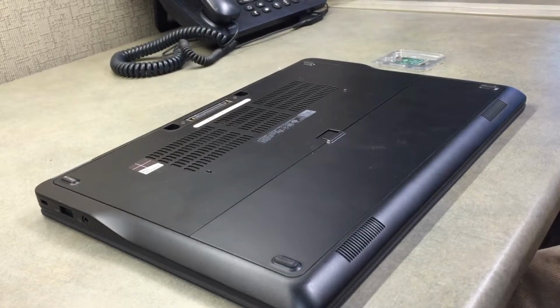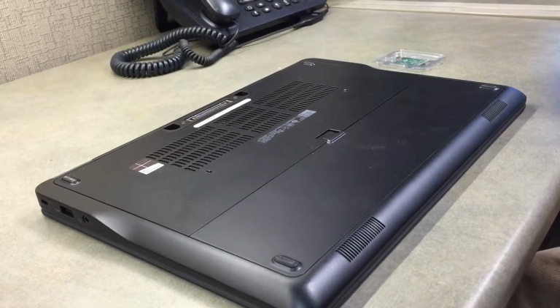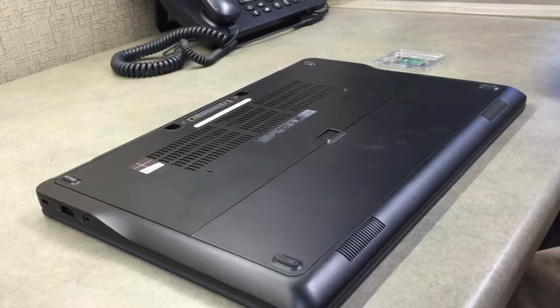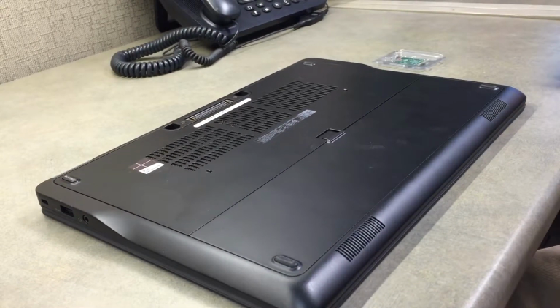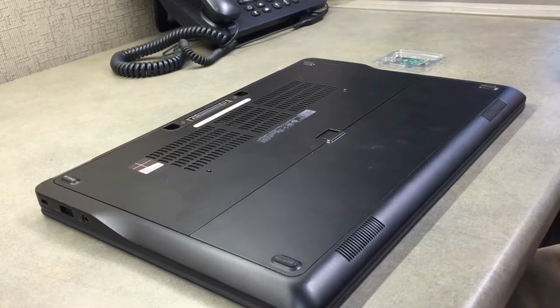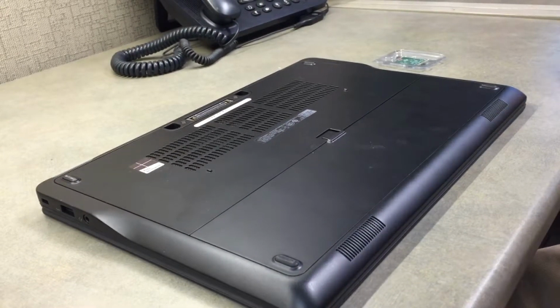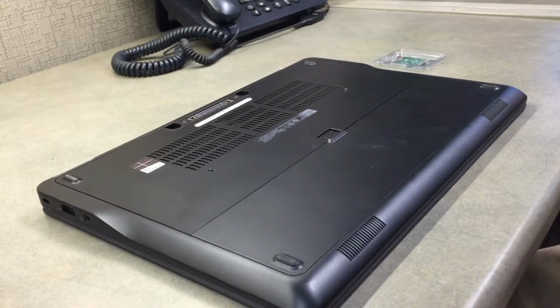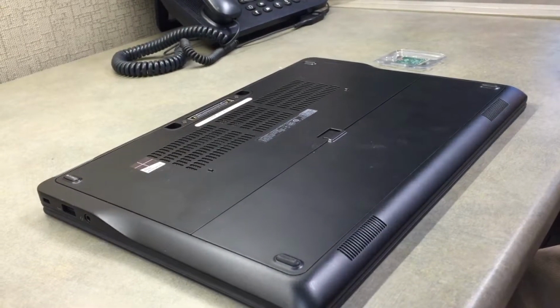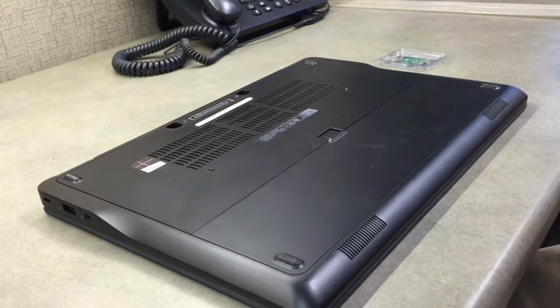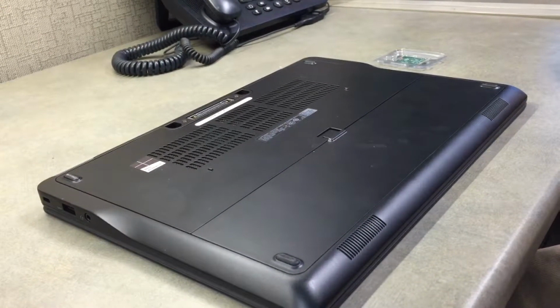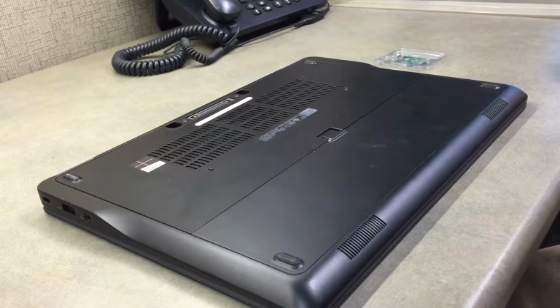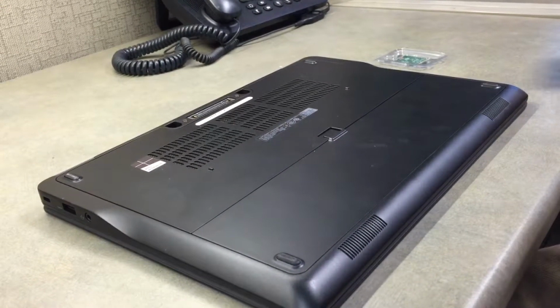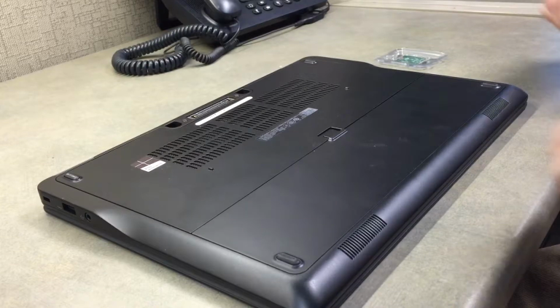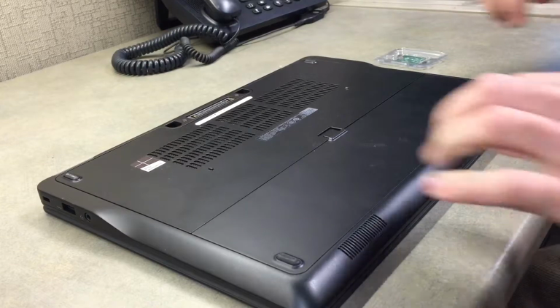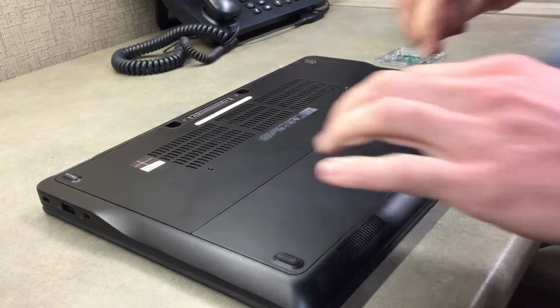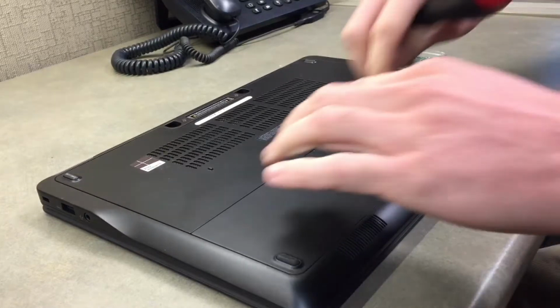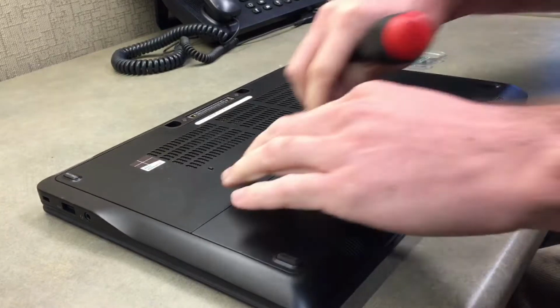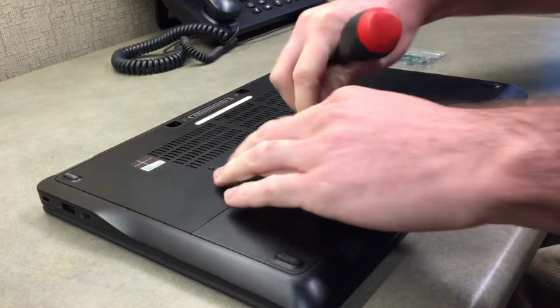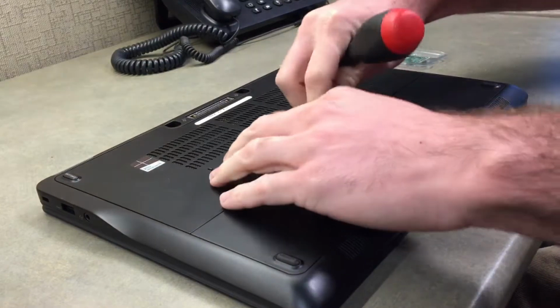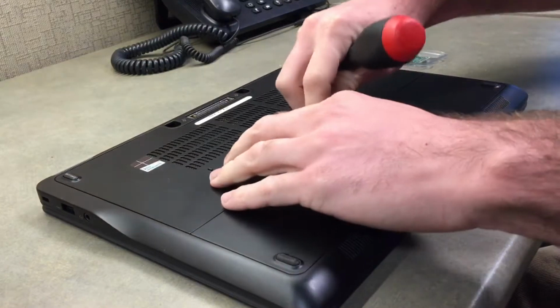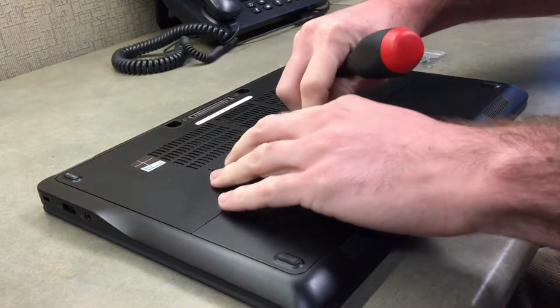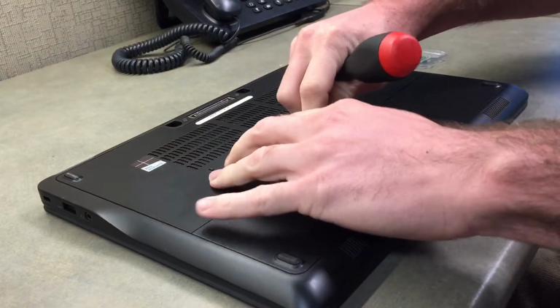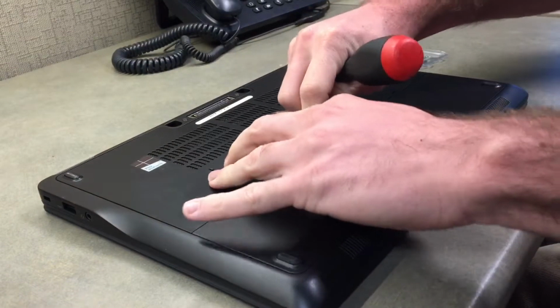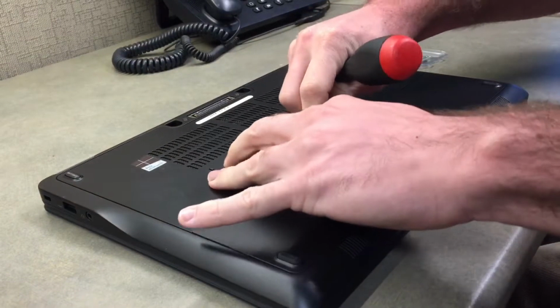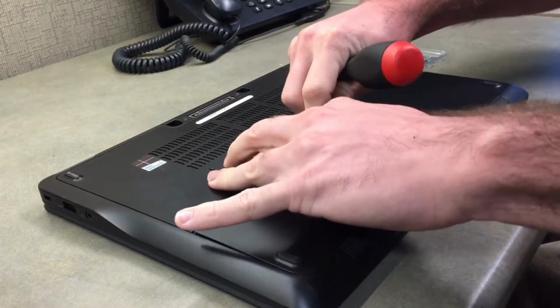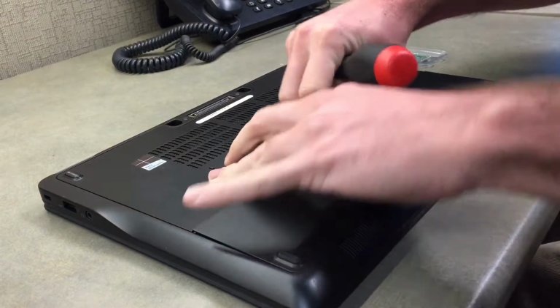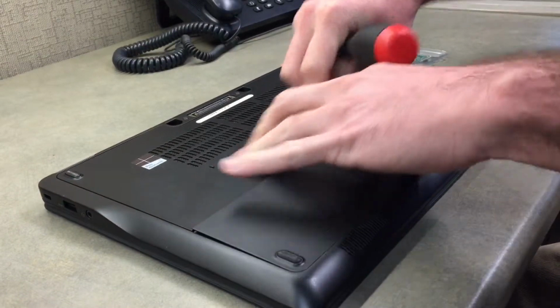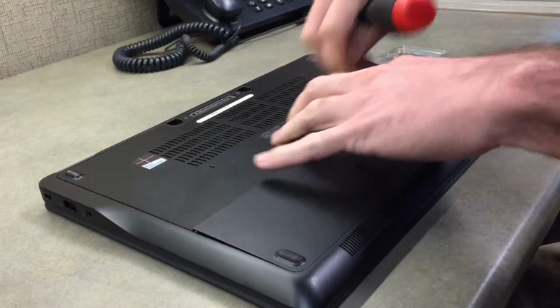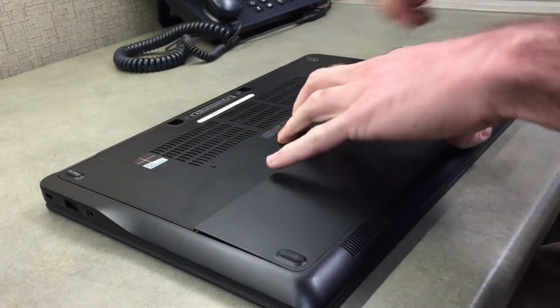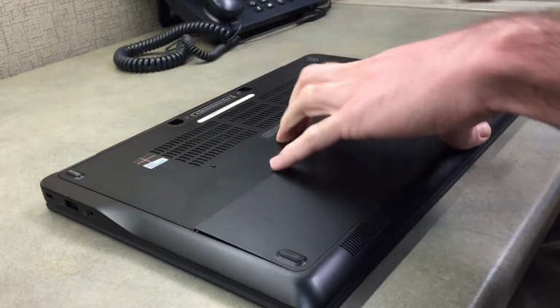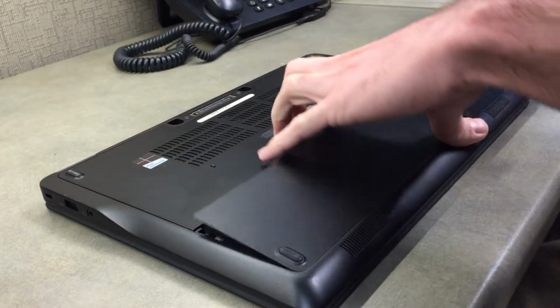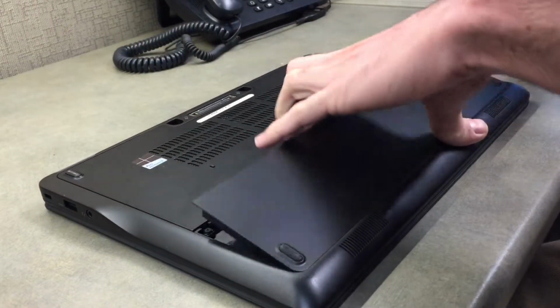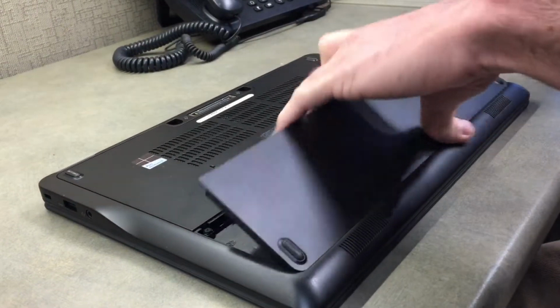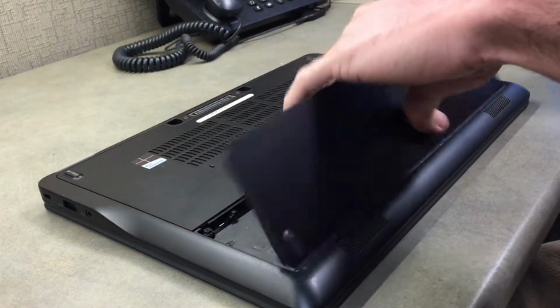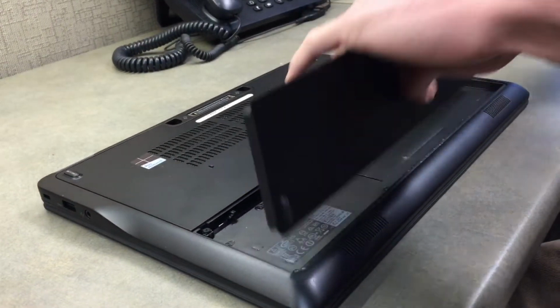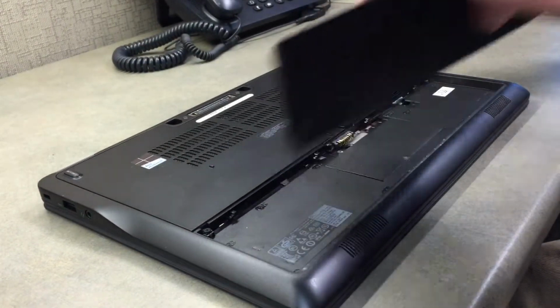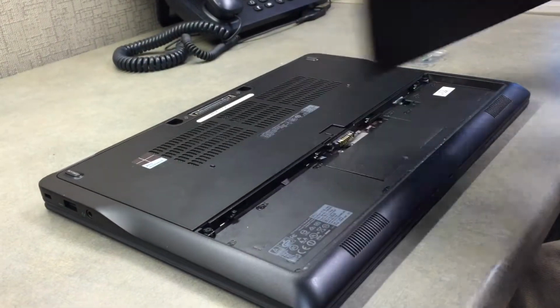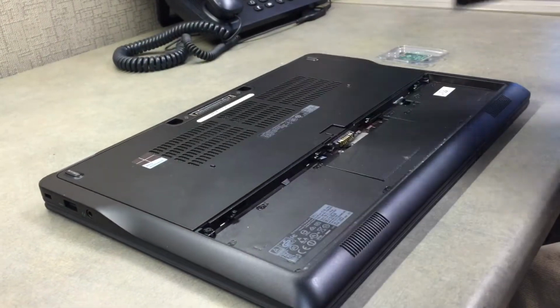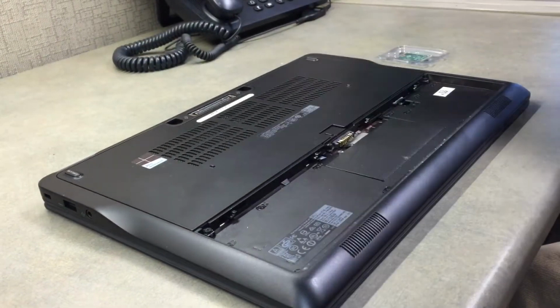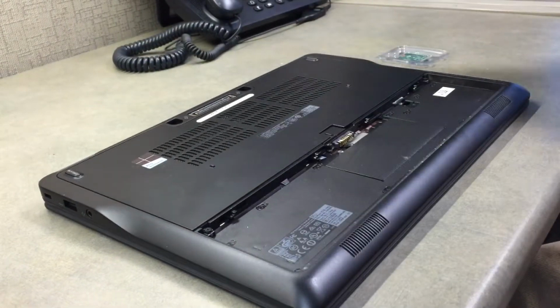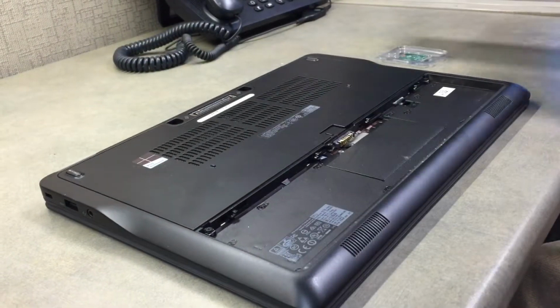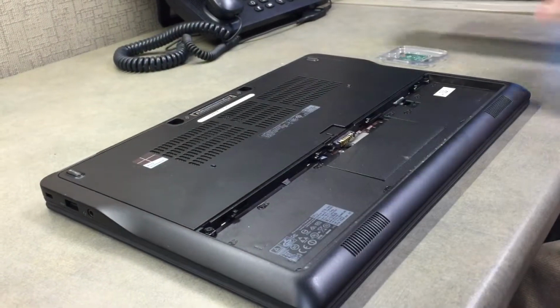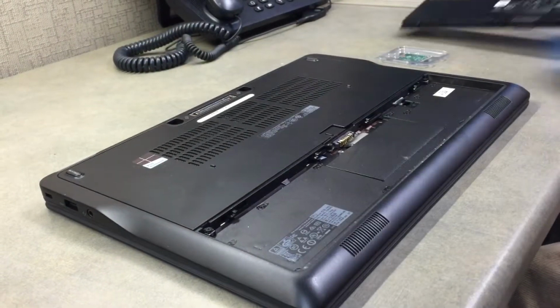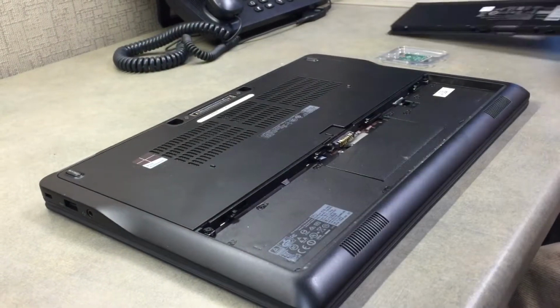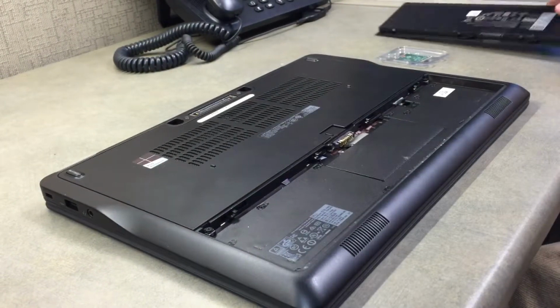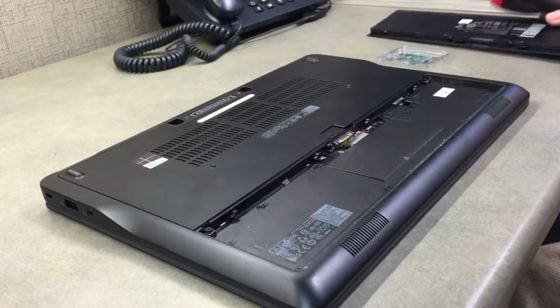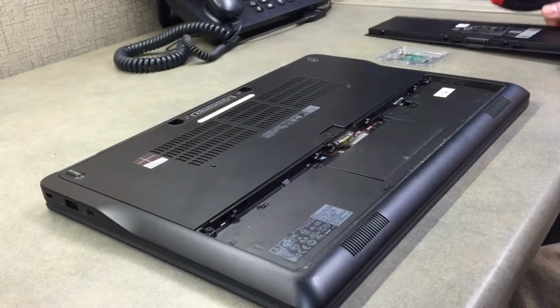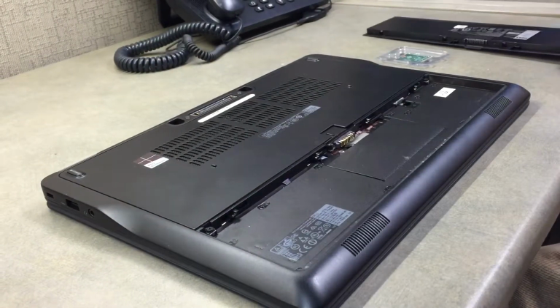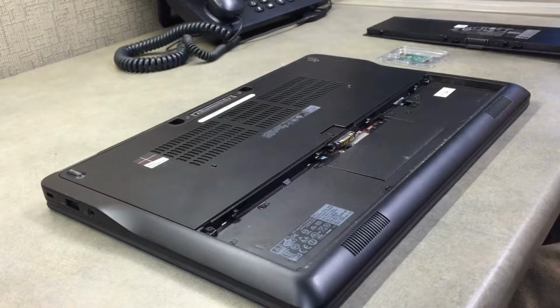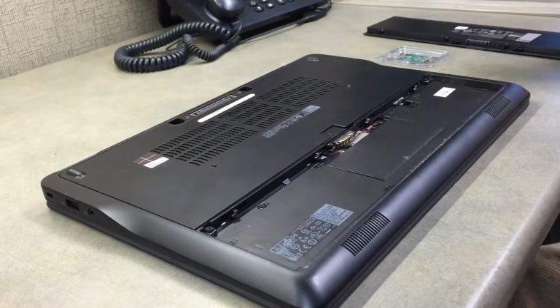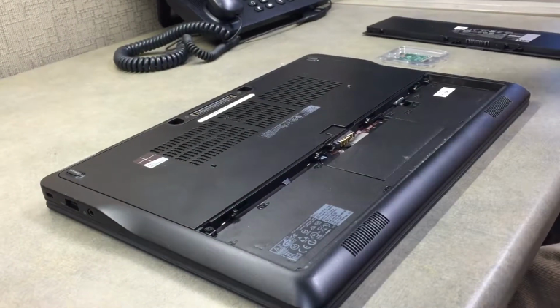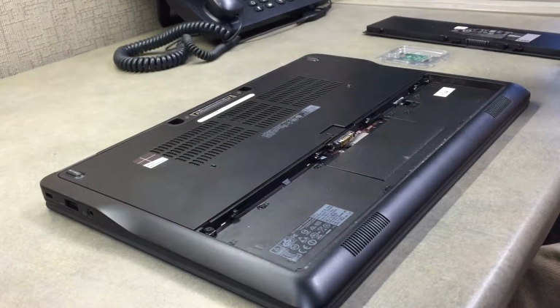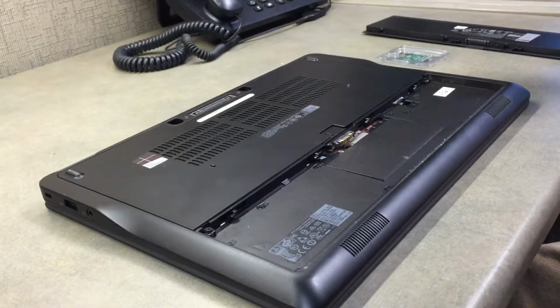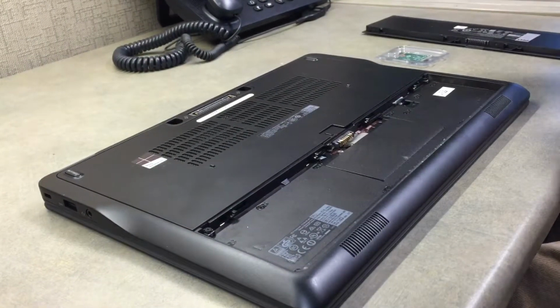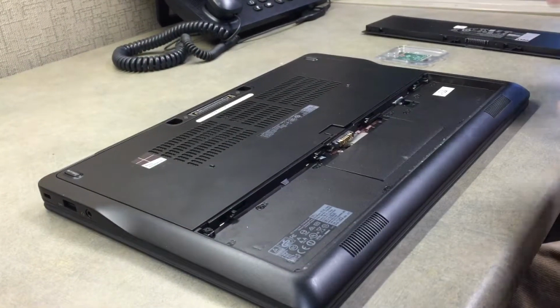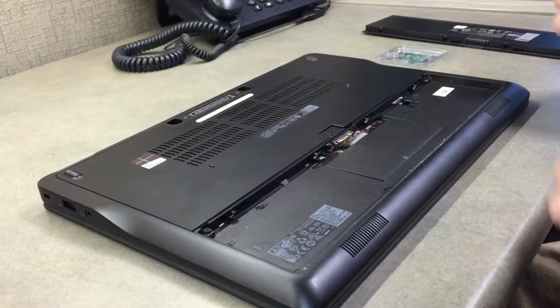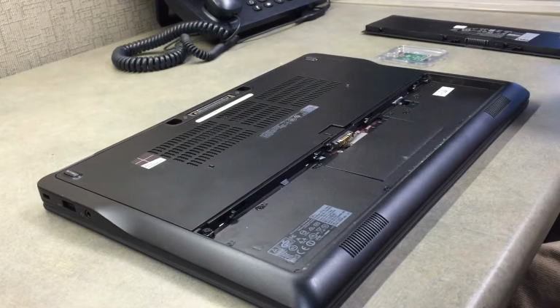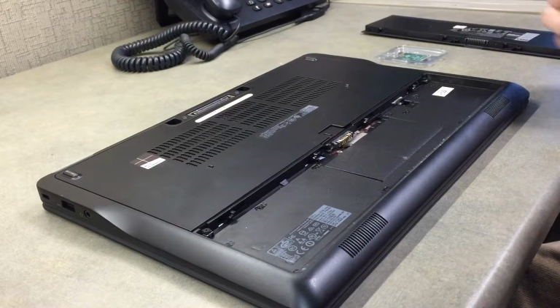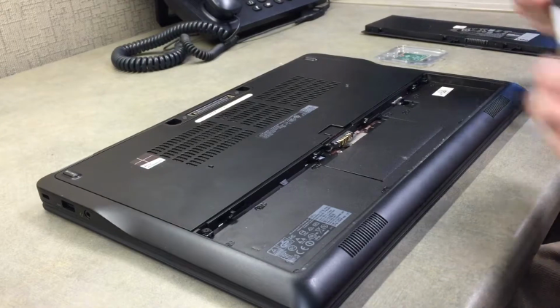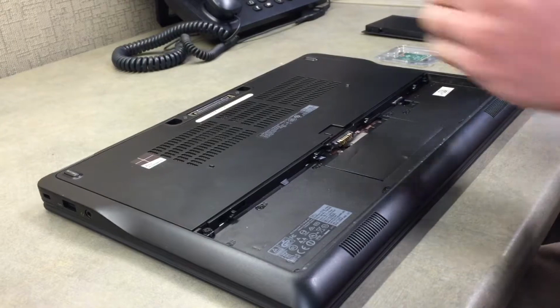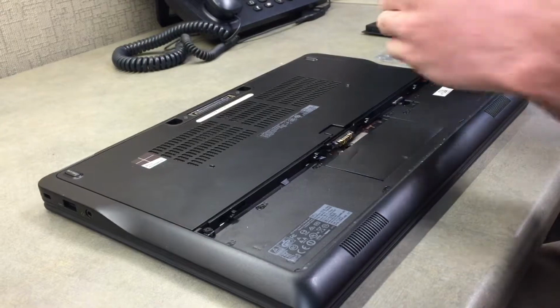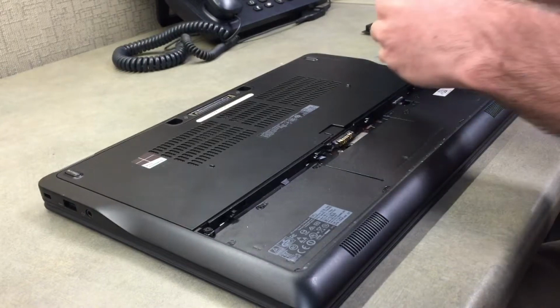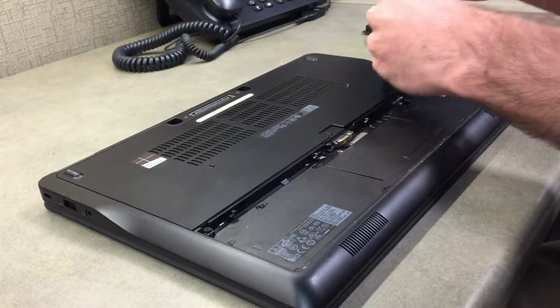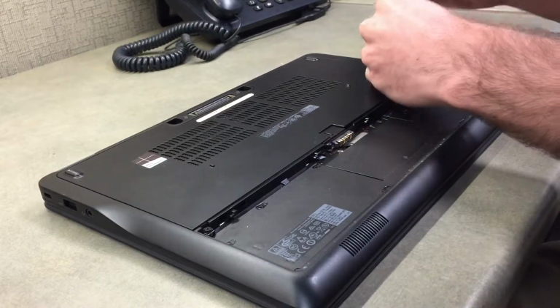First thing we're going to do is take out the battery by moving this switch. Next, we're going to take out these two screws and slide the cover back to get to the card.